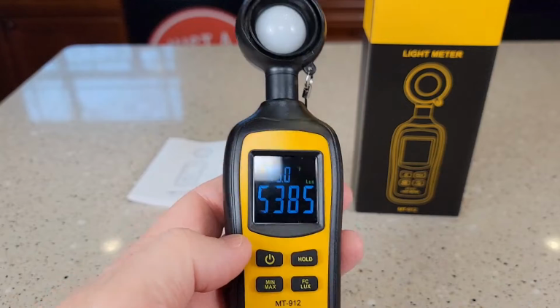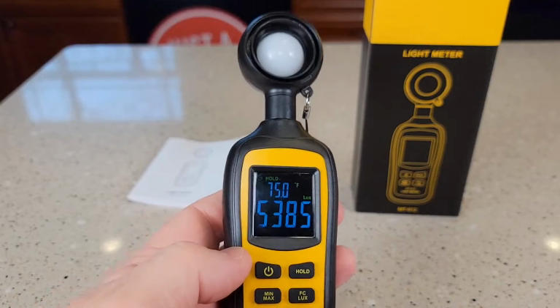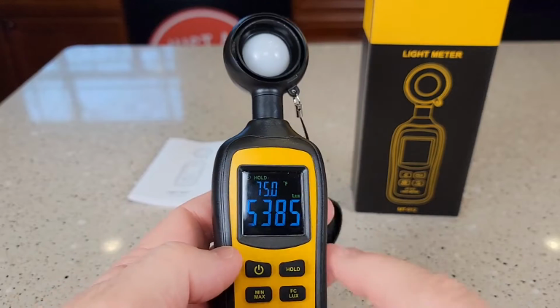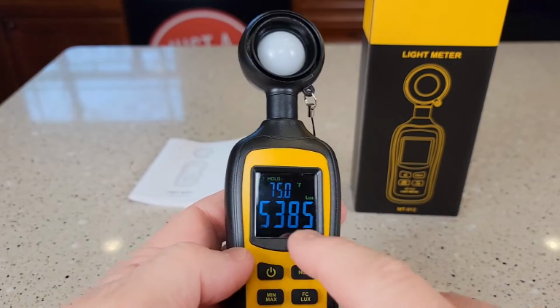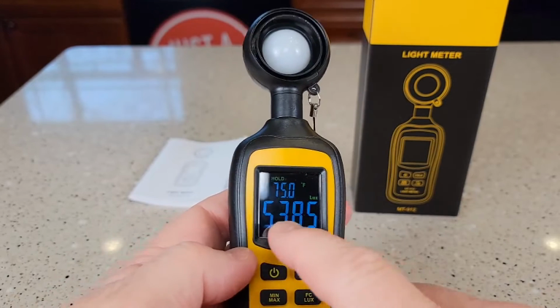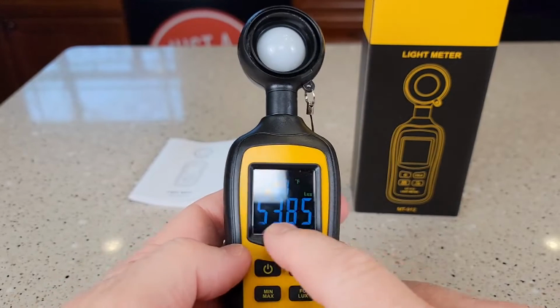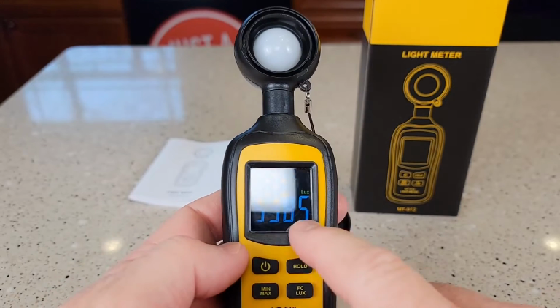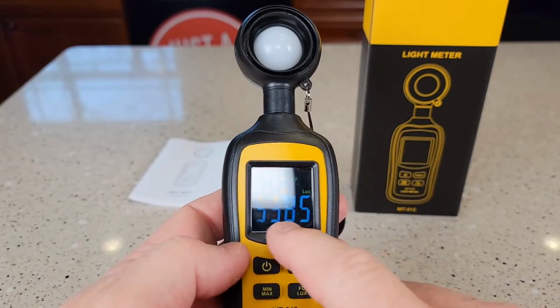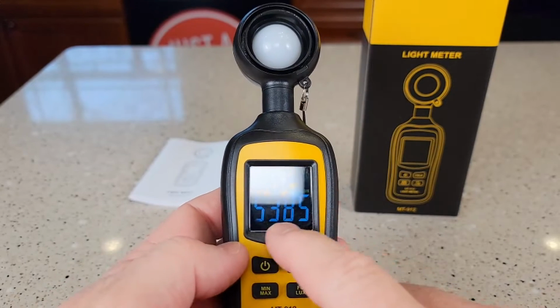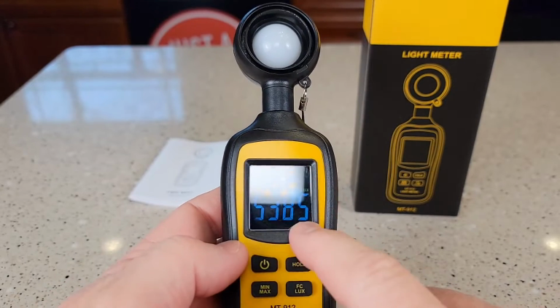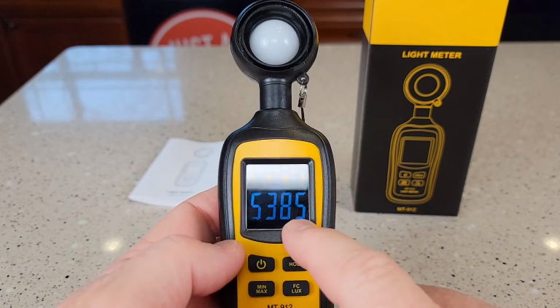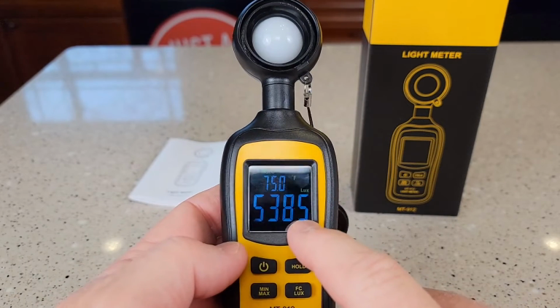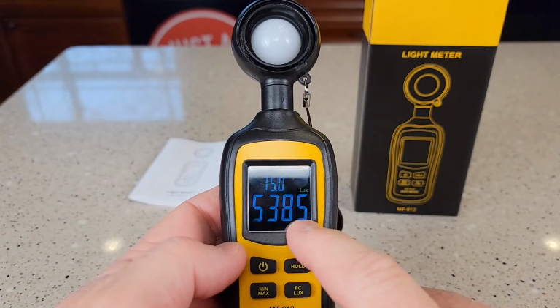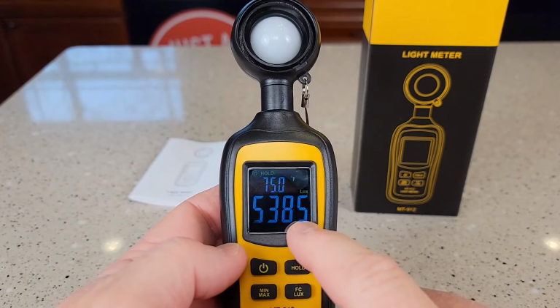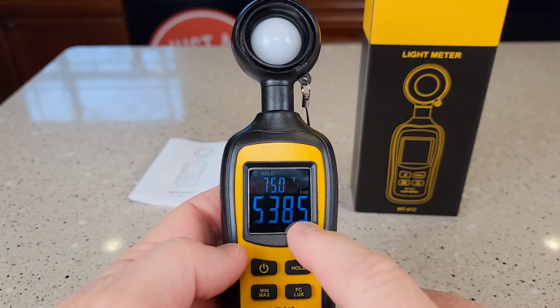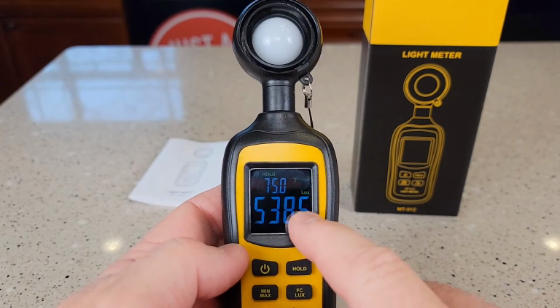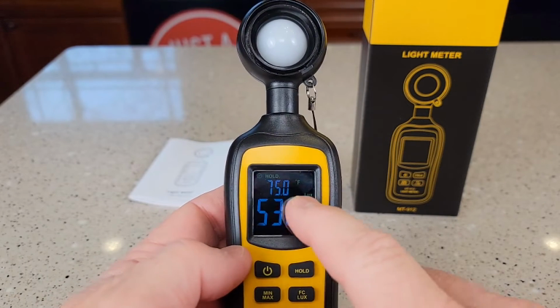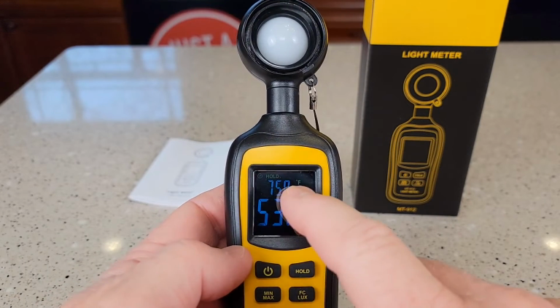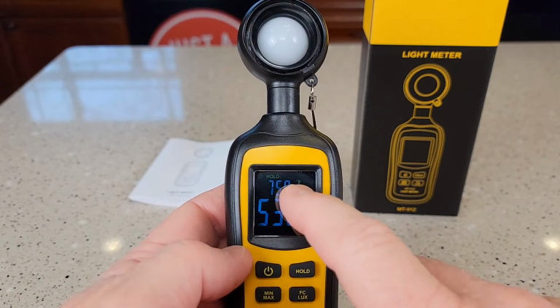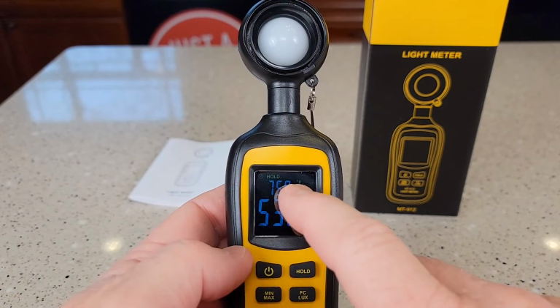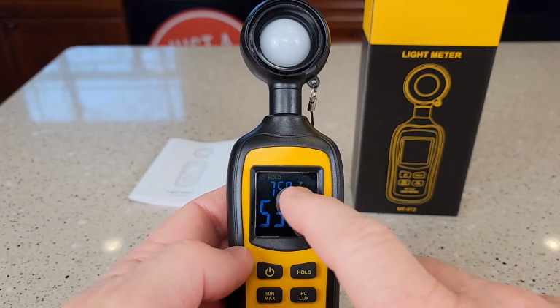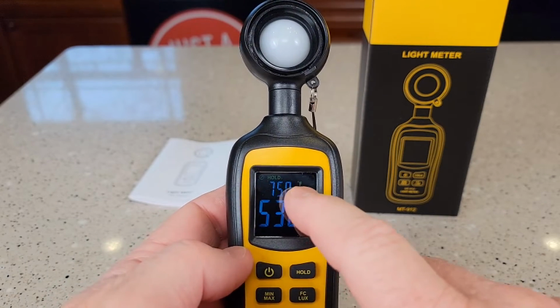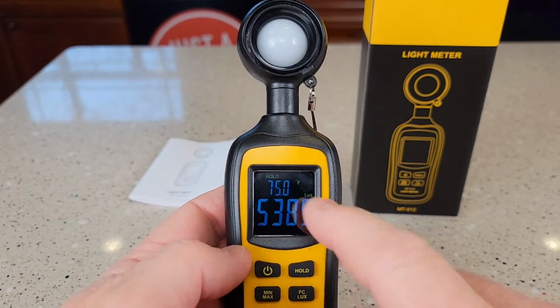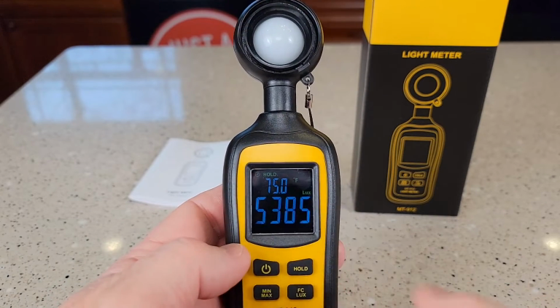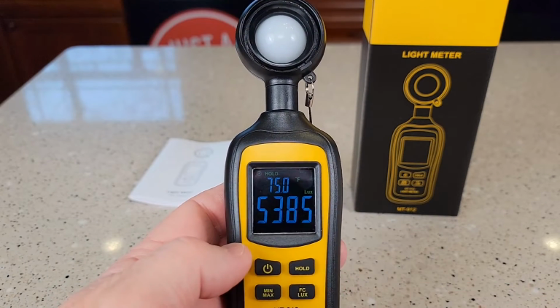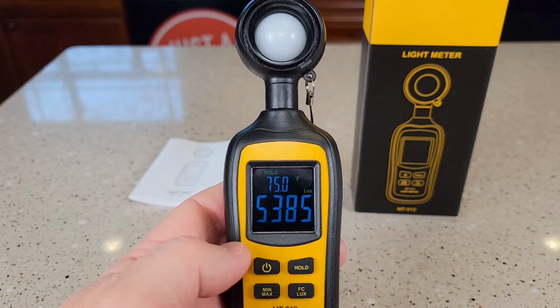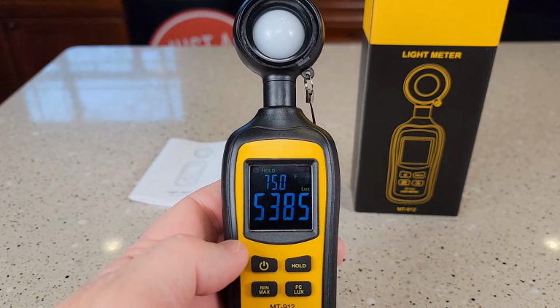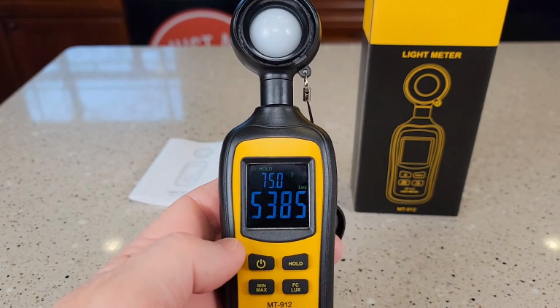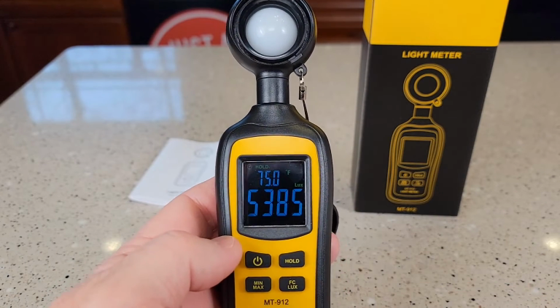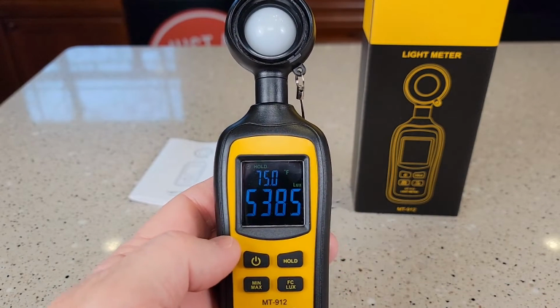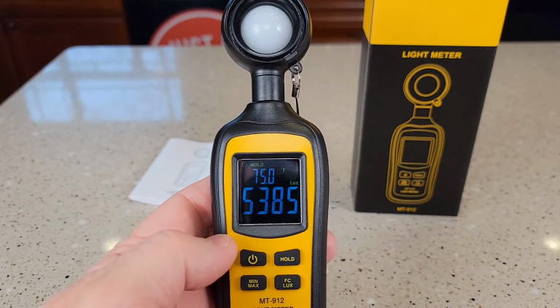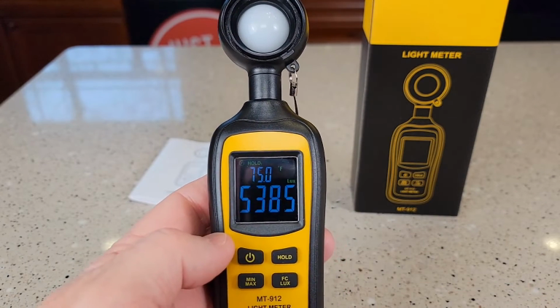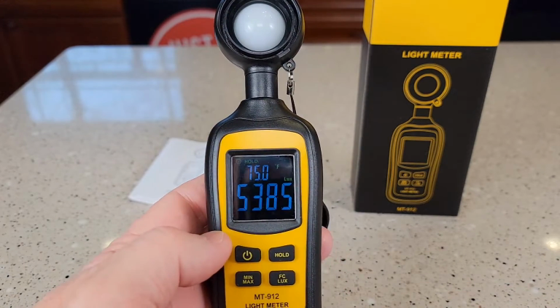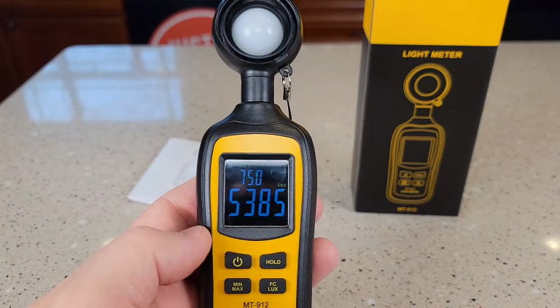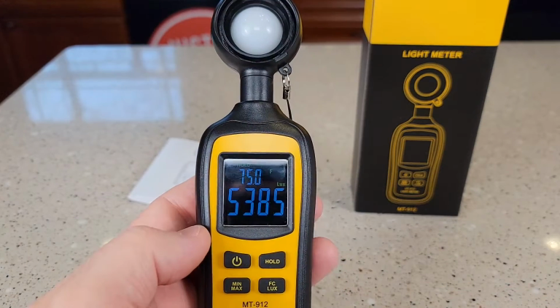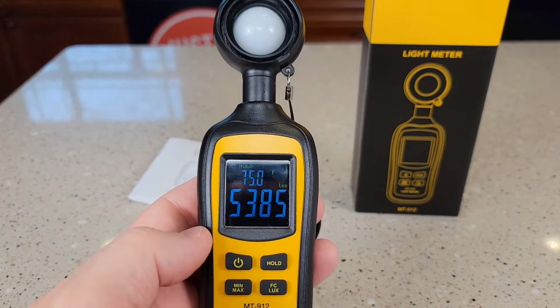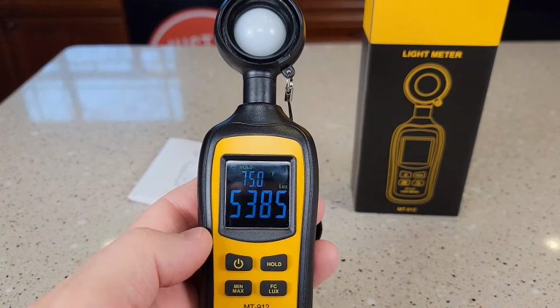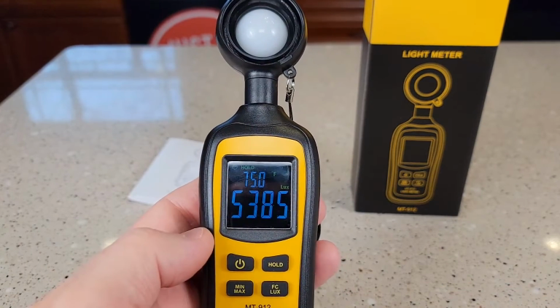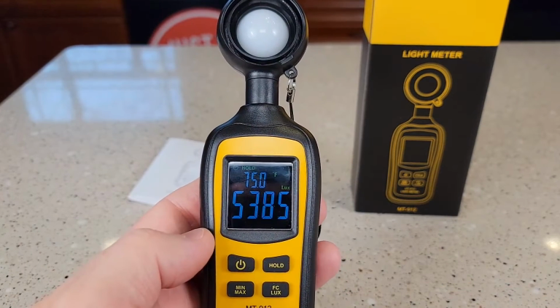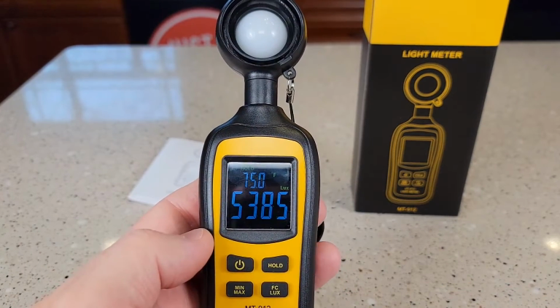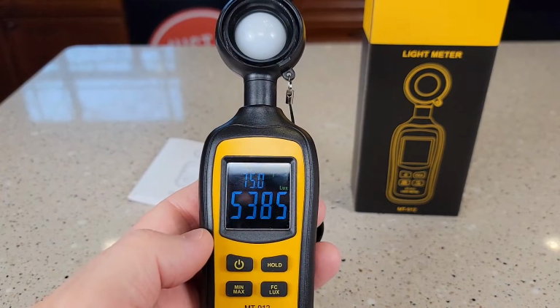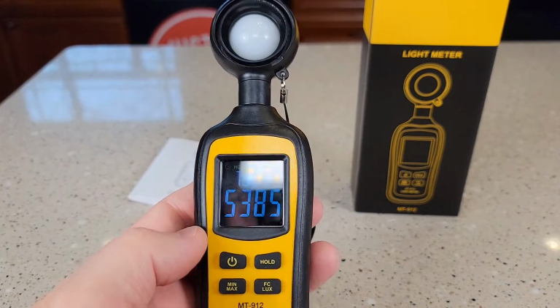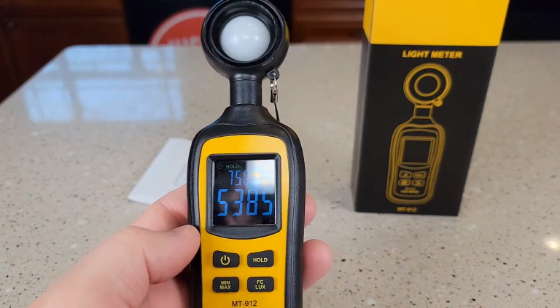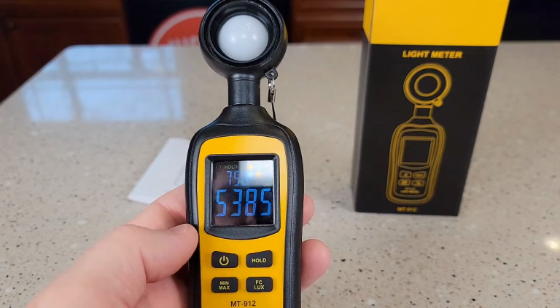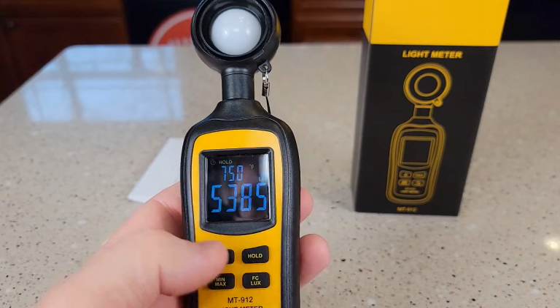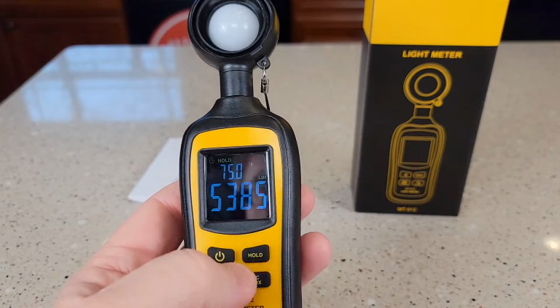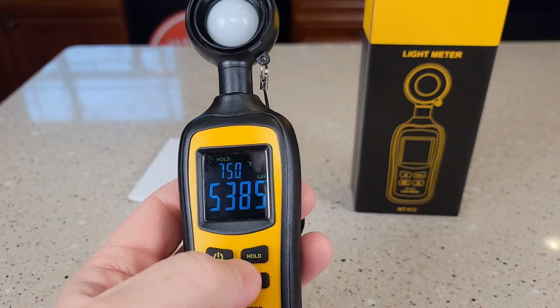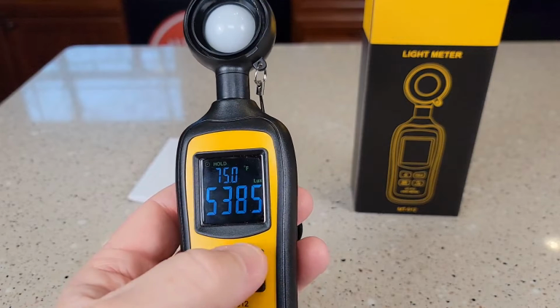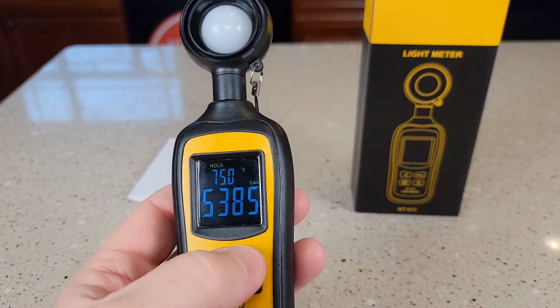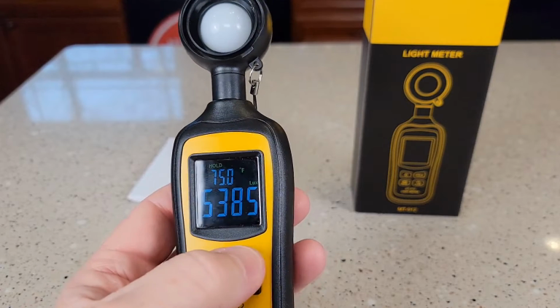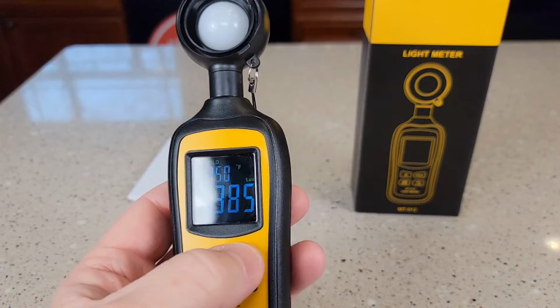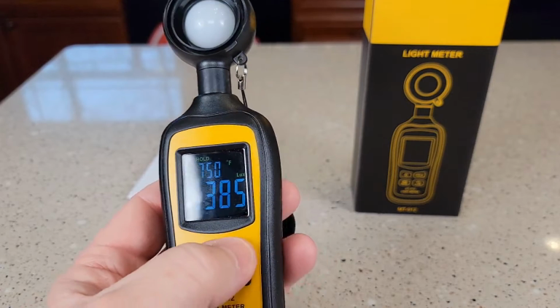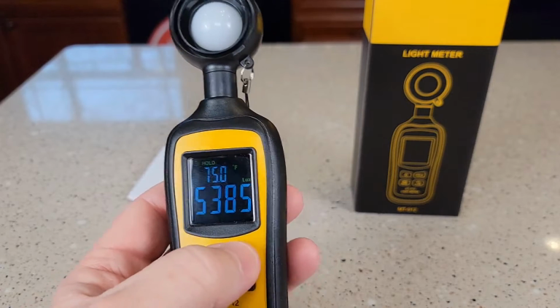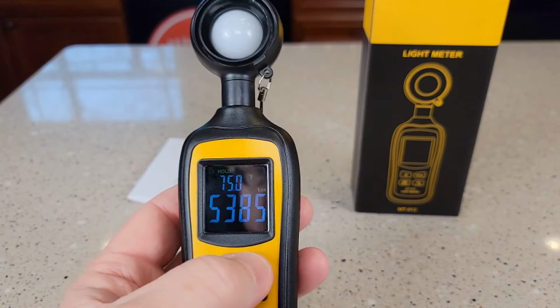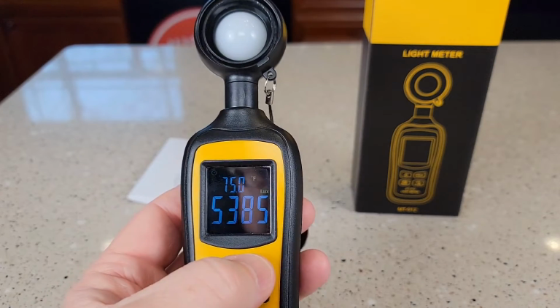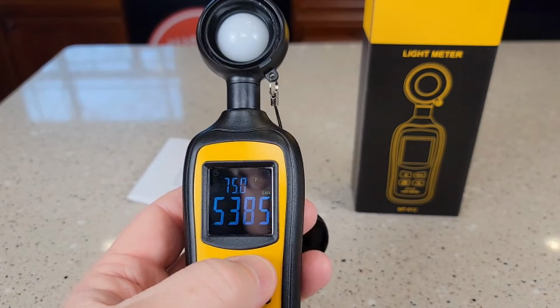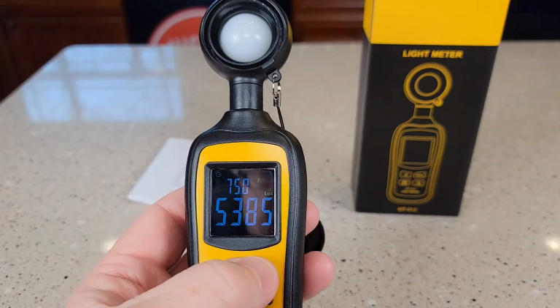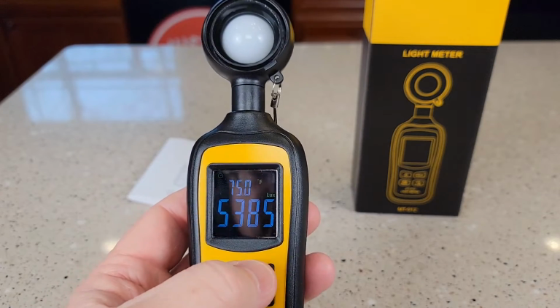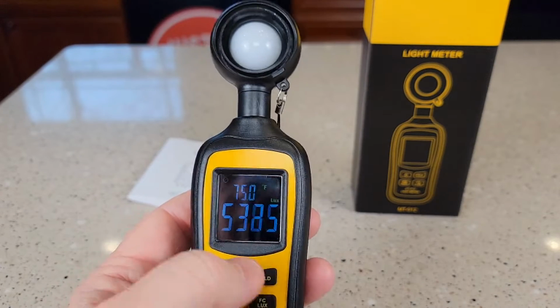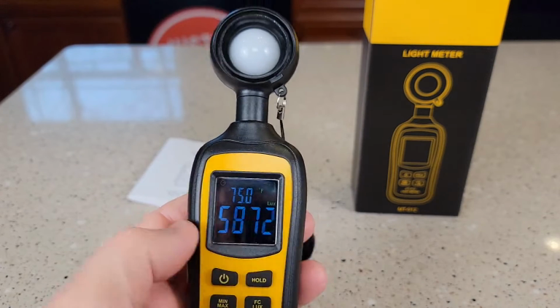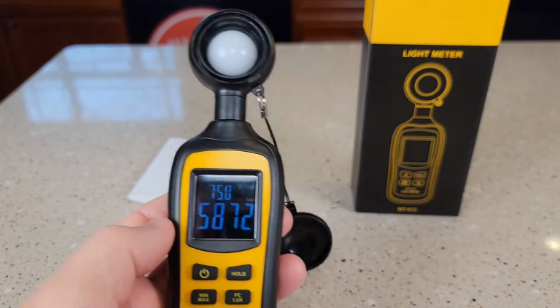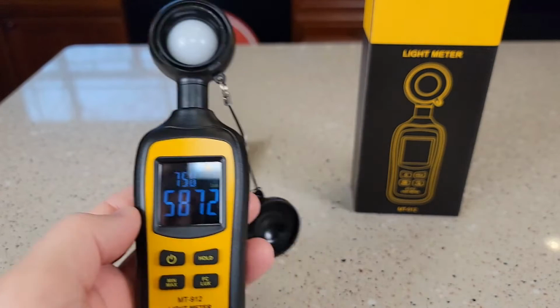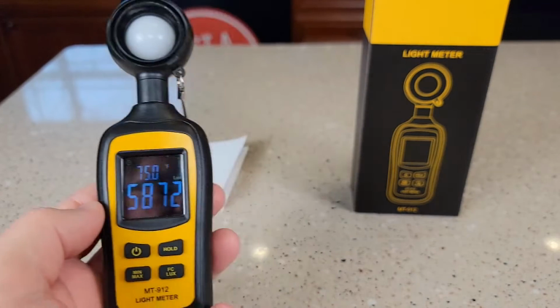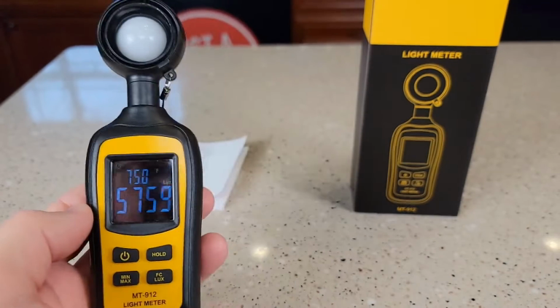That doesn't change this display — it only changes the temperature probe. And make sure you get off of hold.